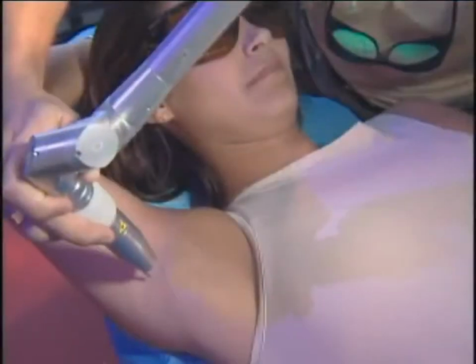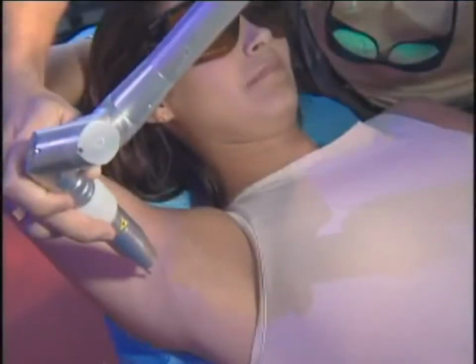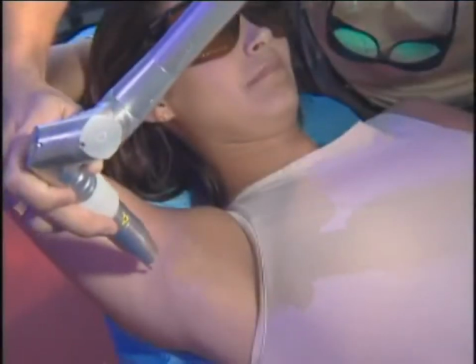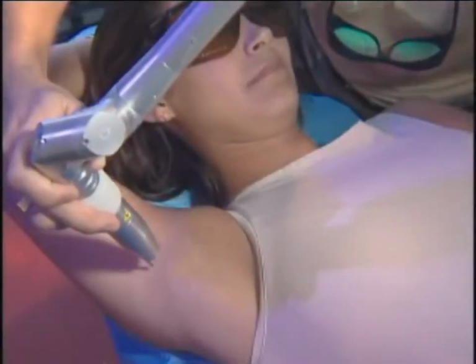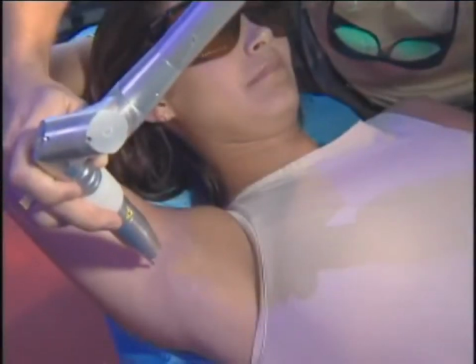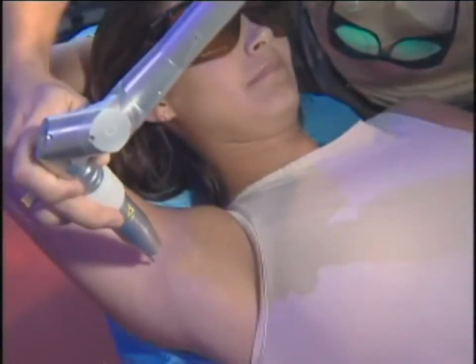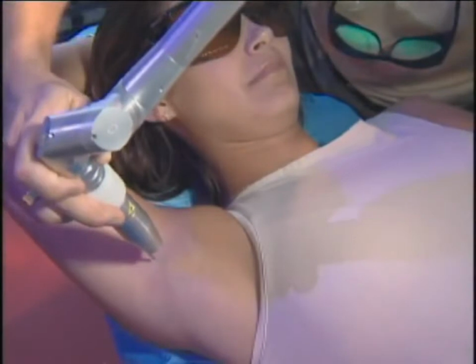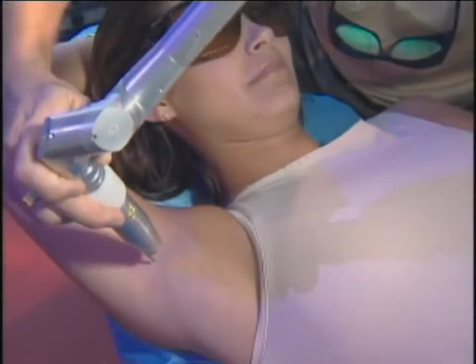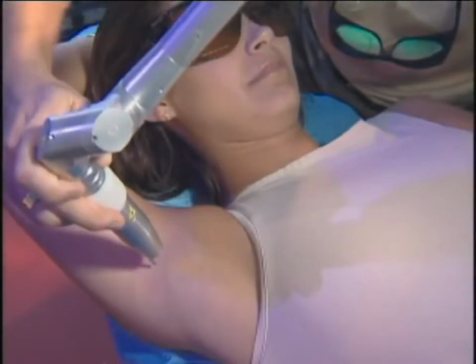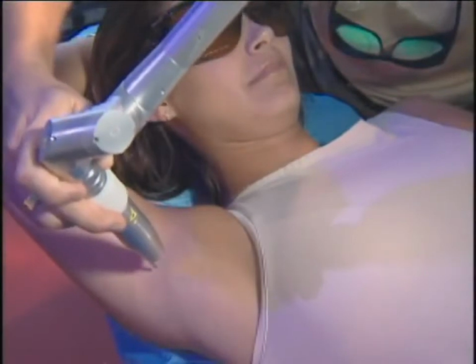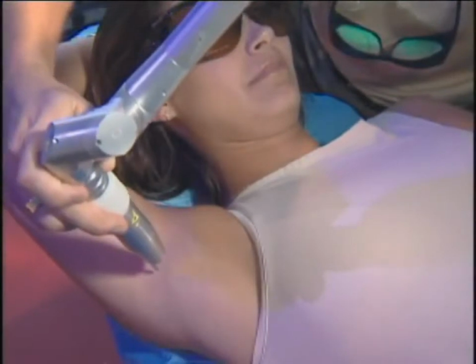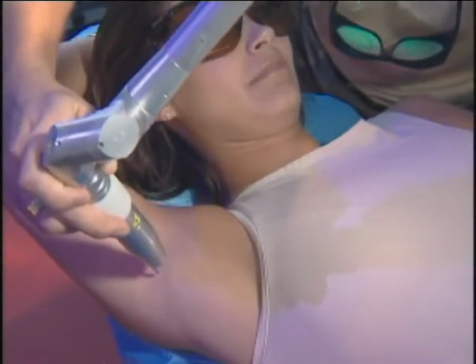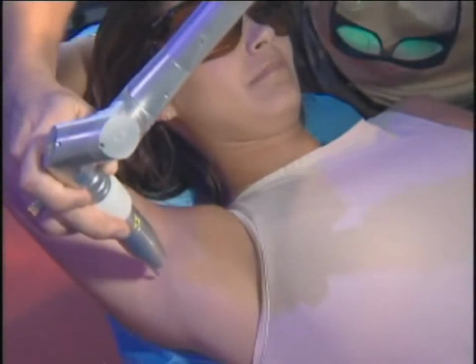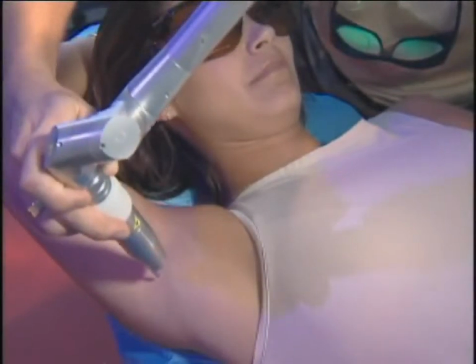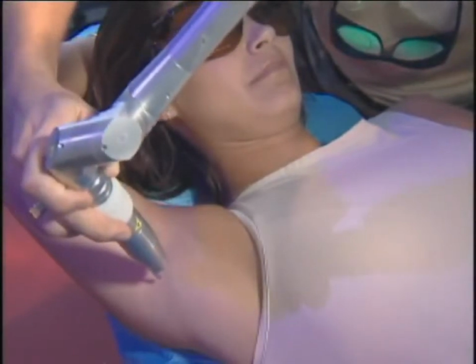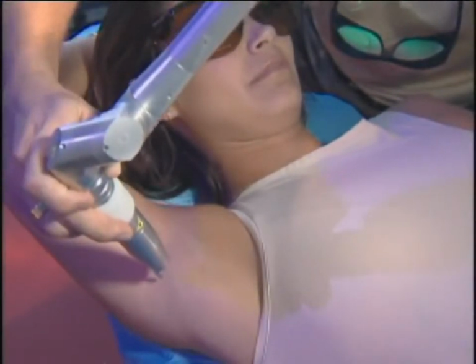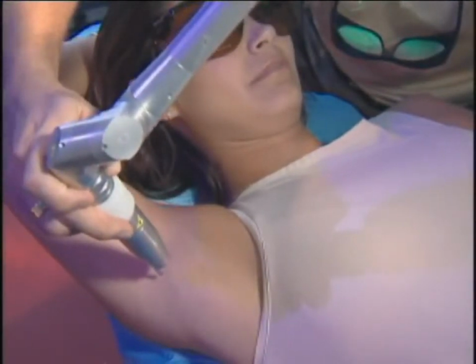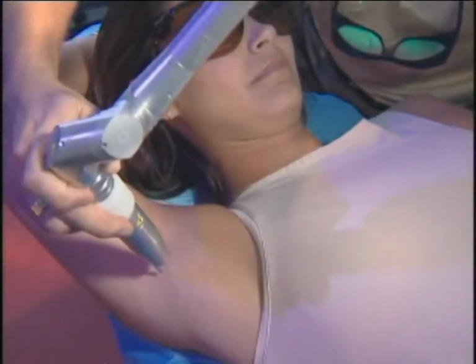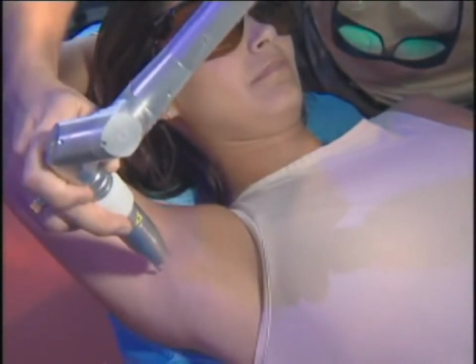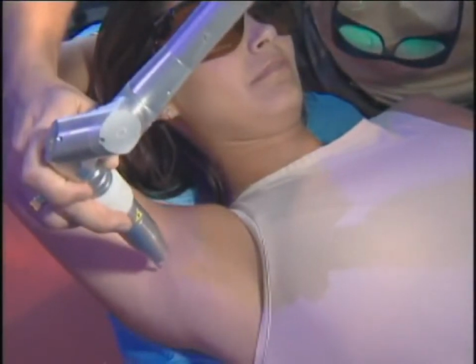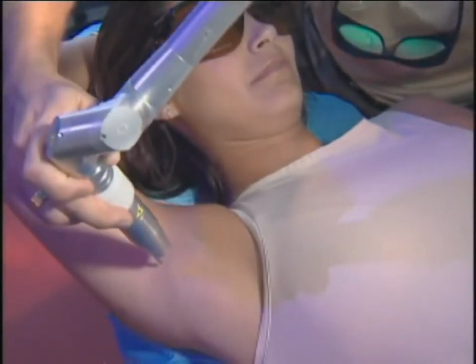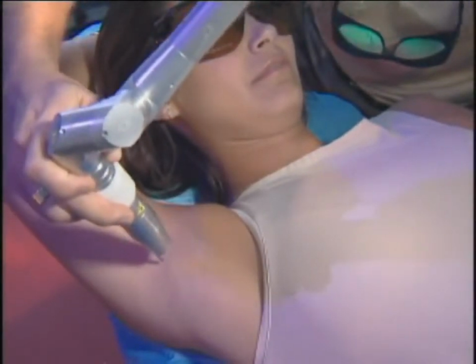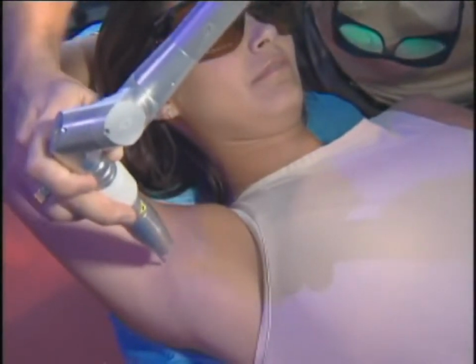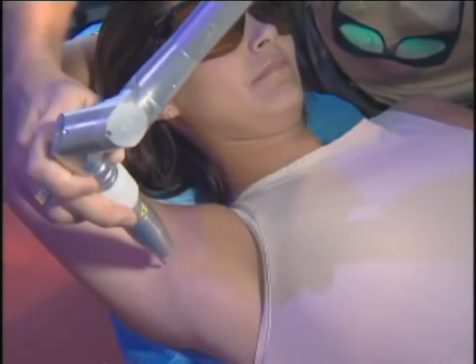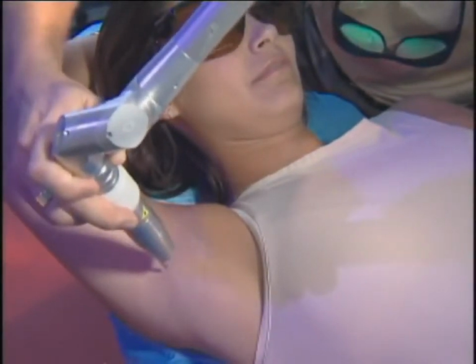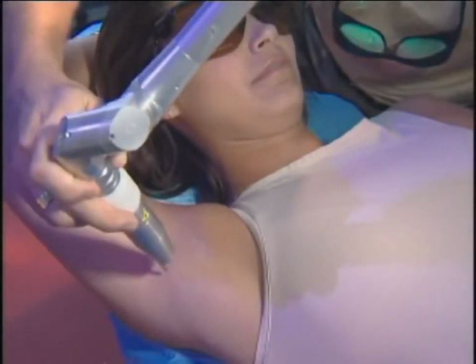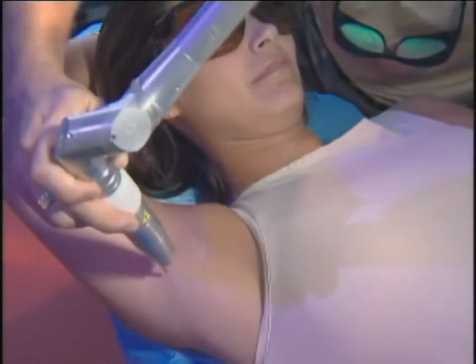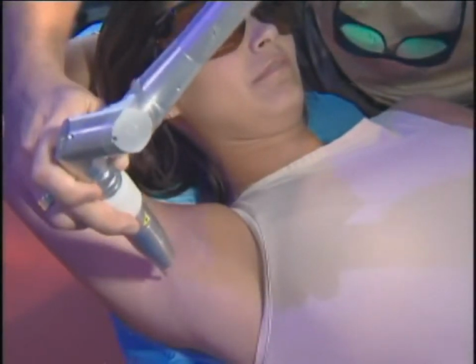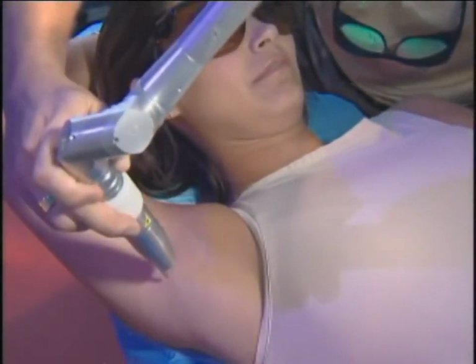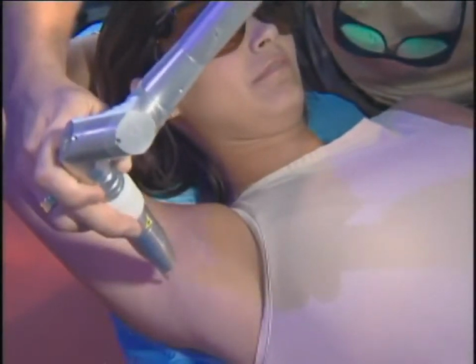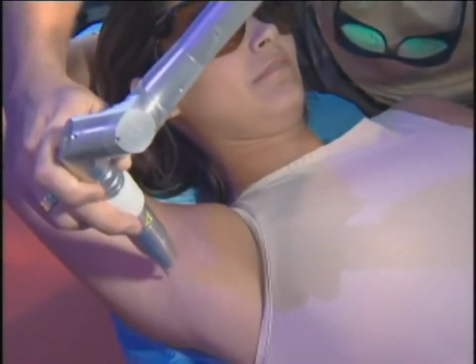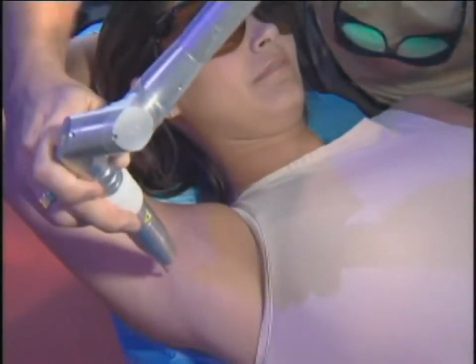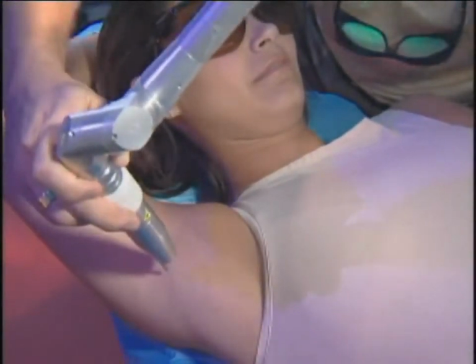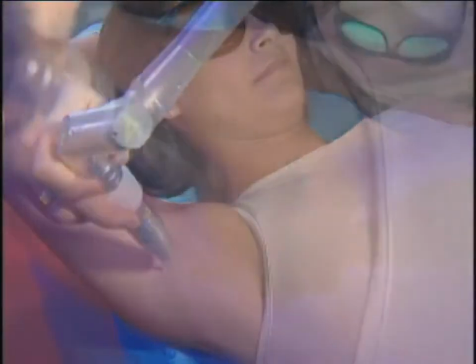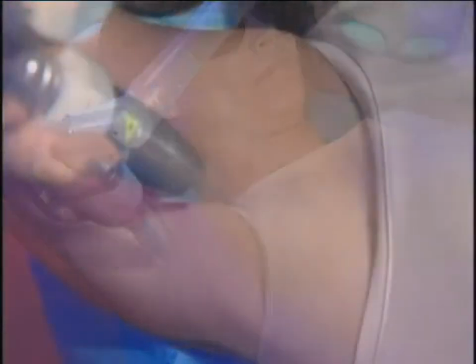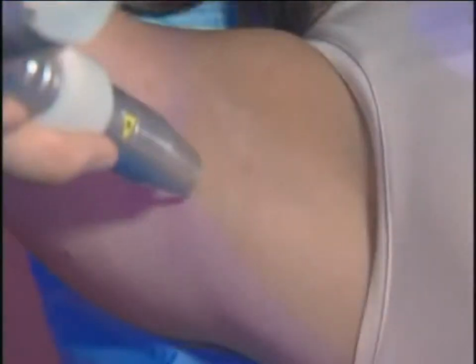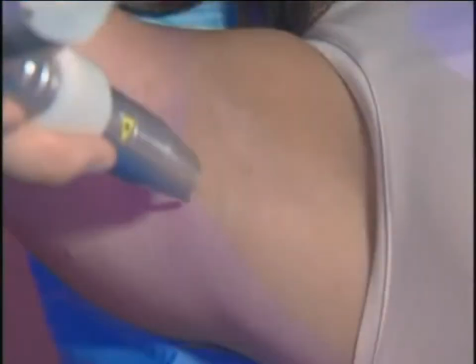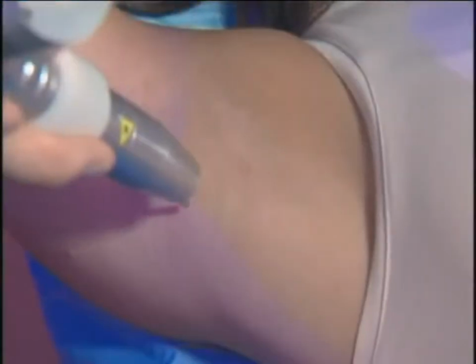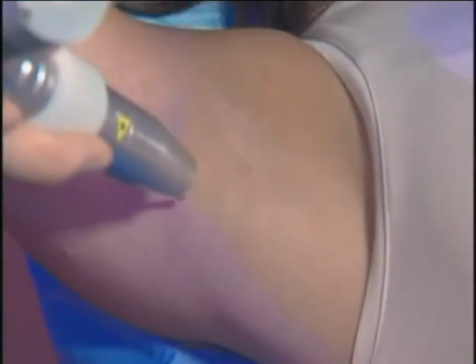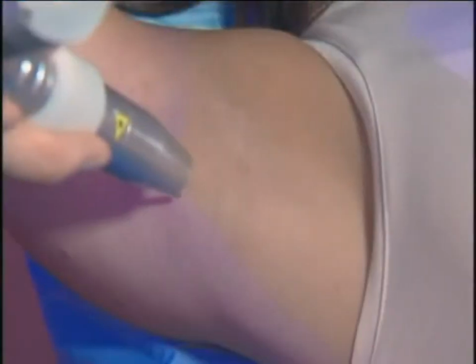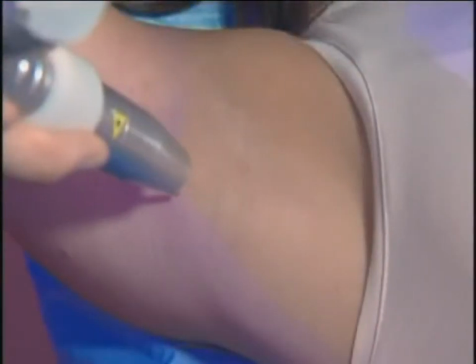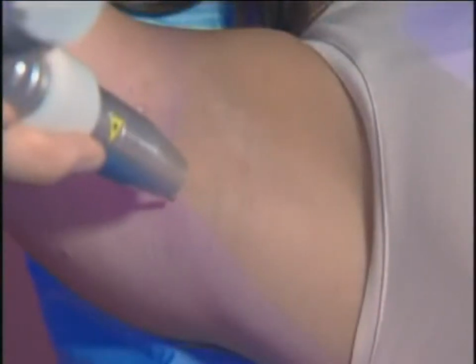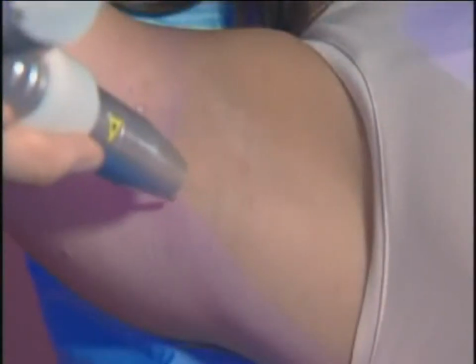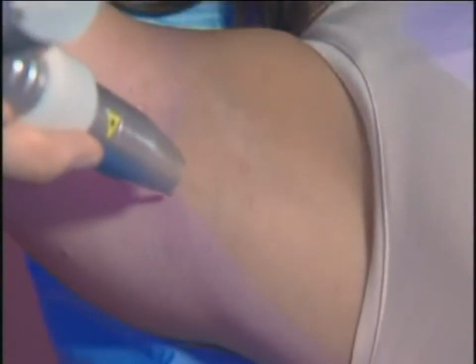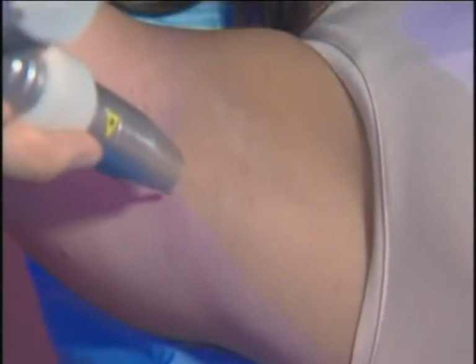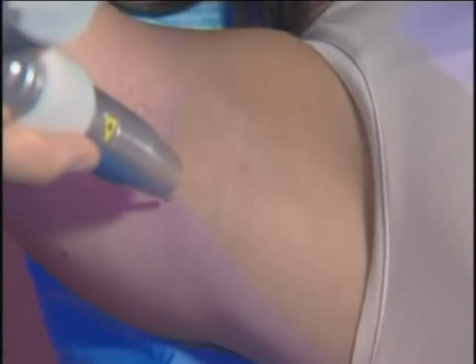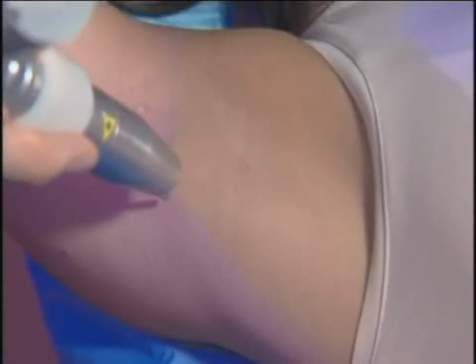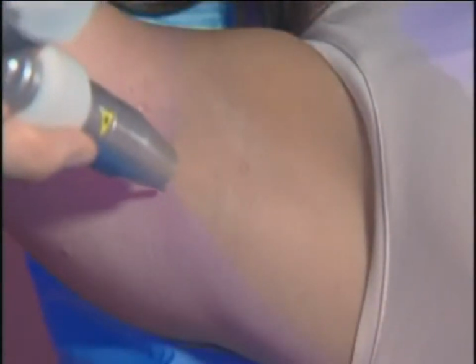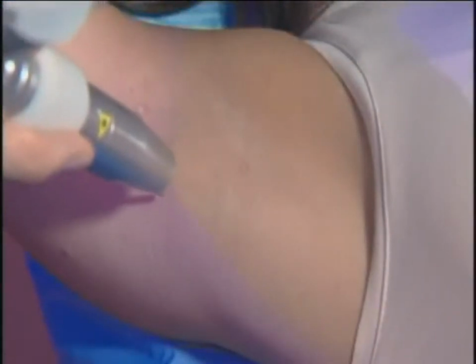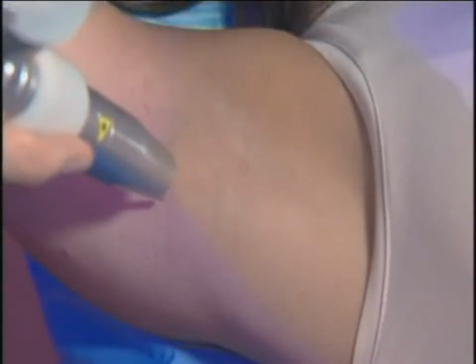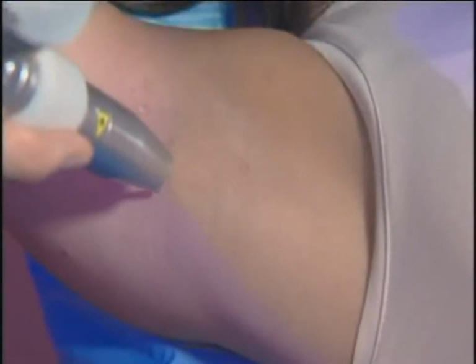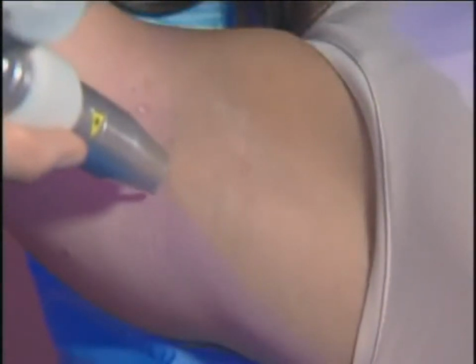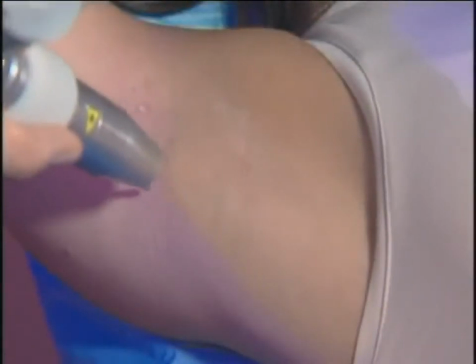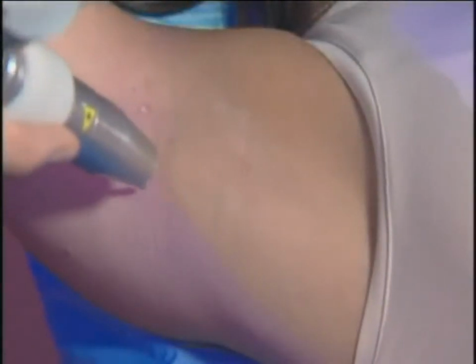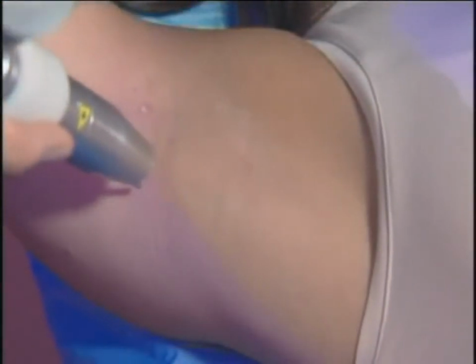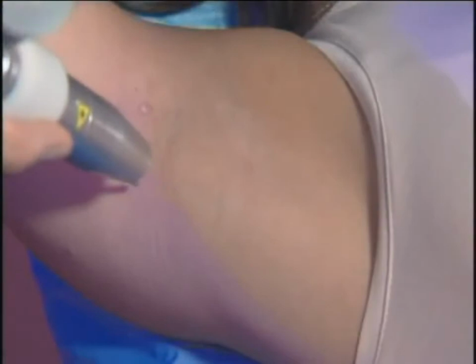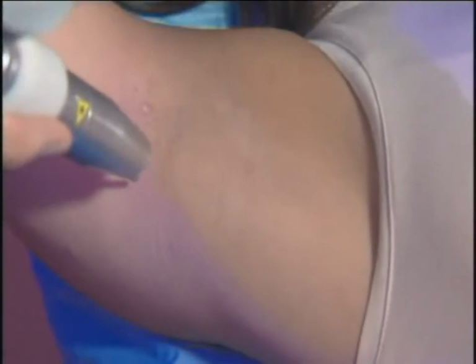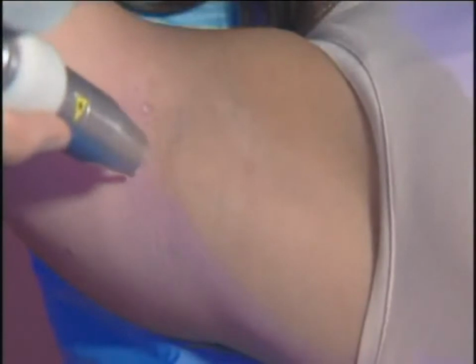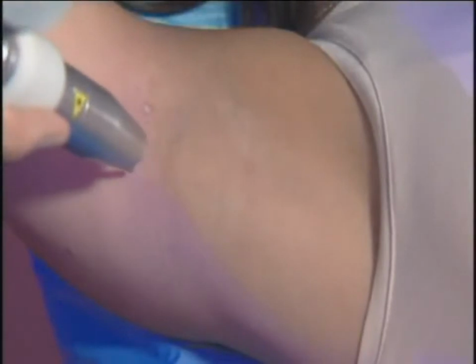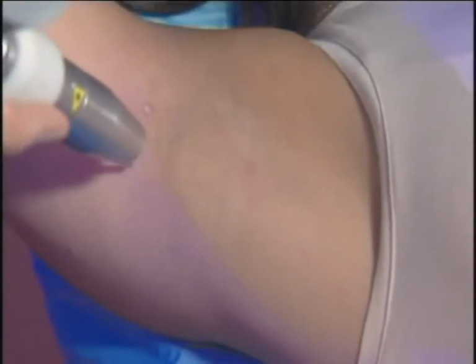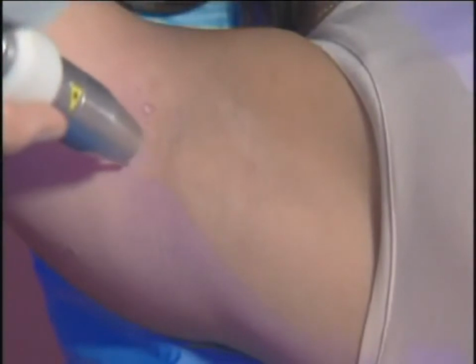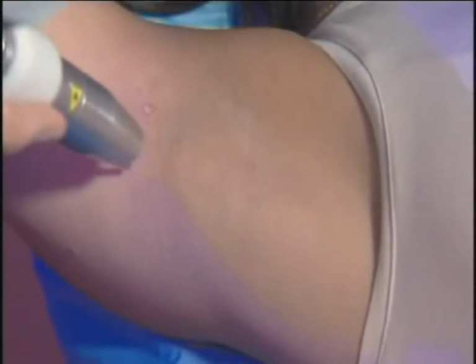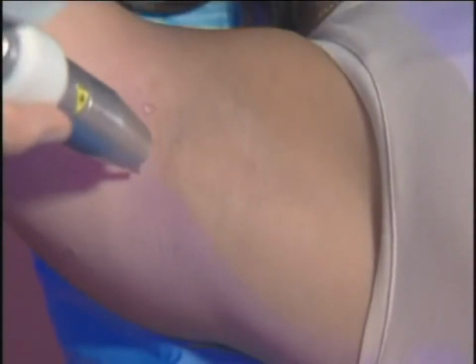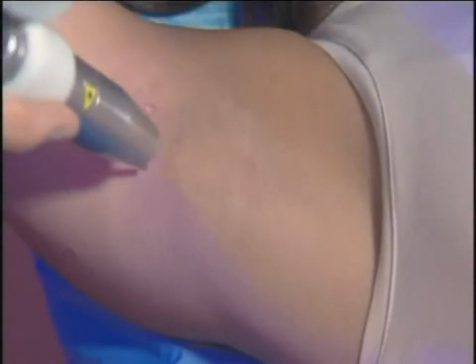For terminal dark hair, you should shave the area prior to treatment. This treatment is safe and effective for all skin types.